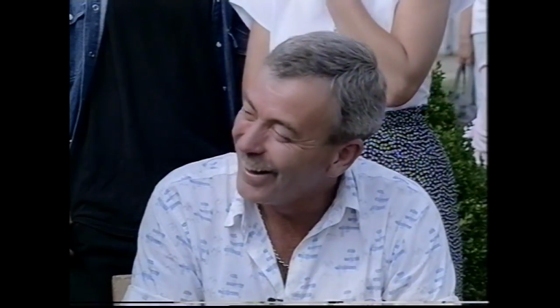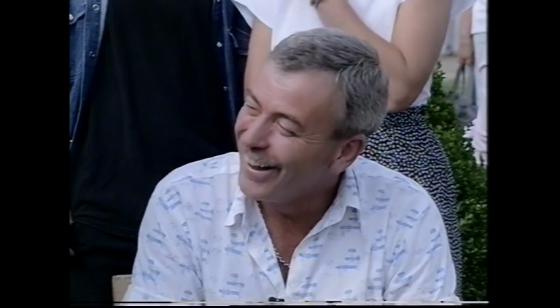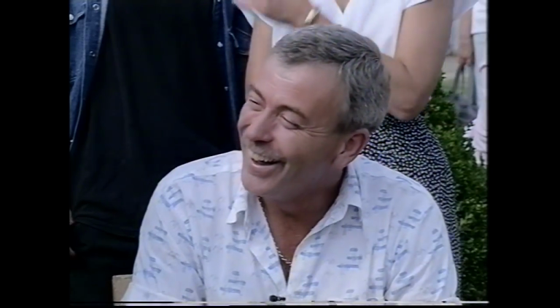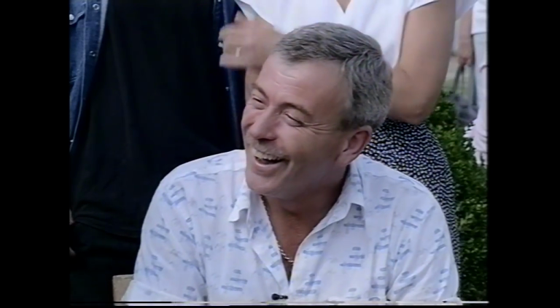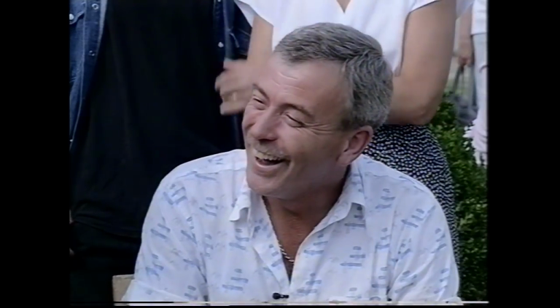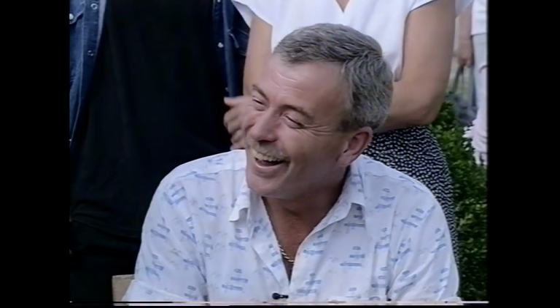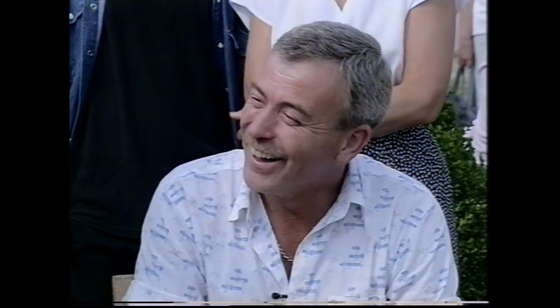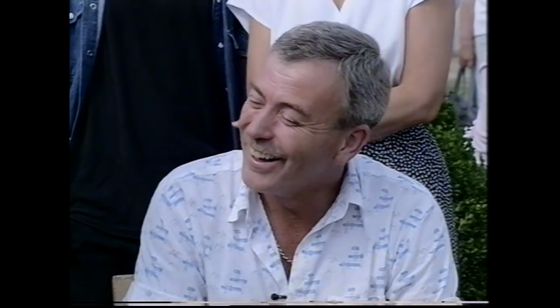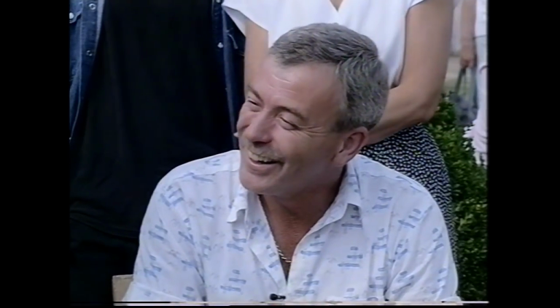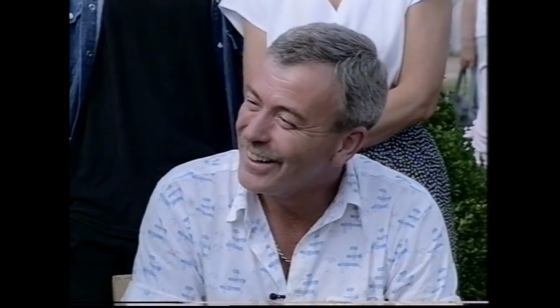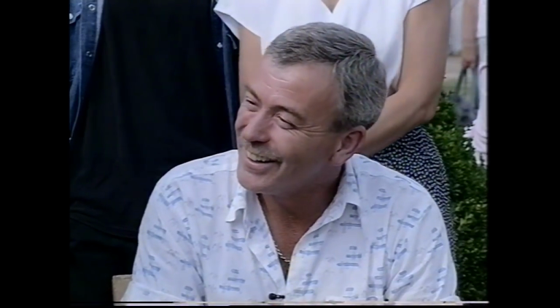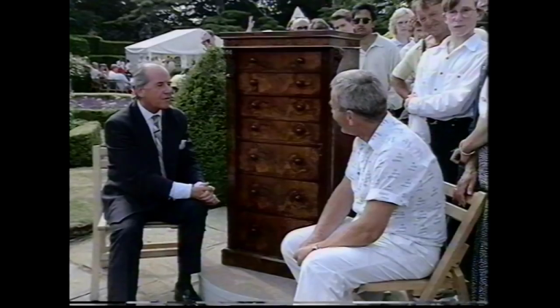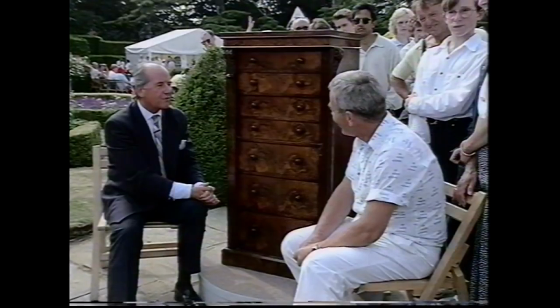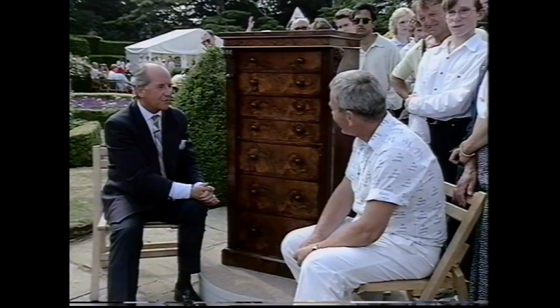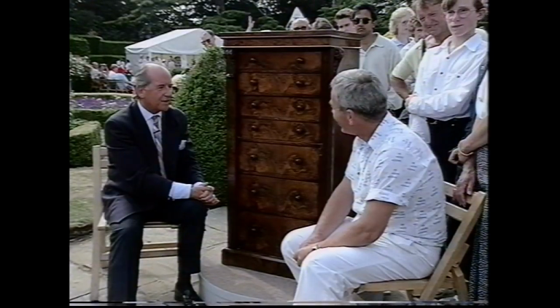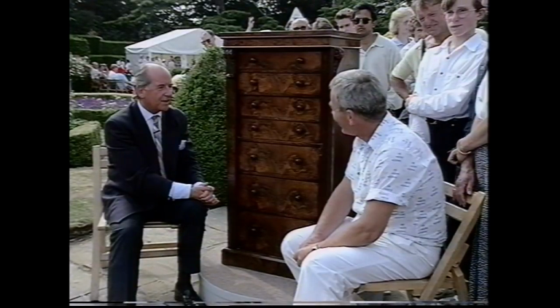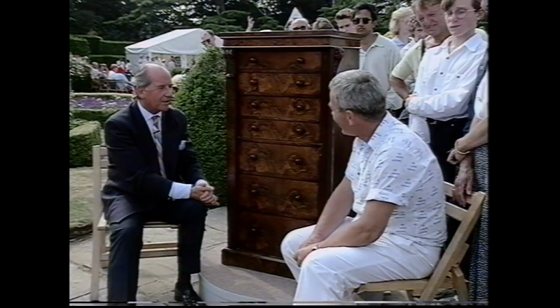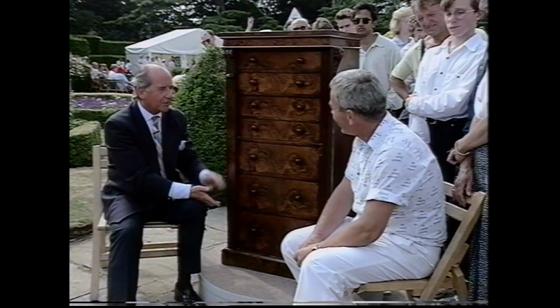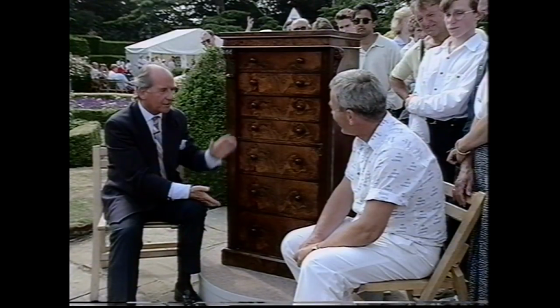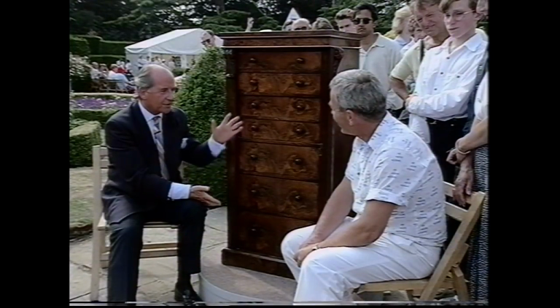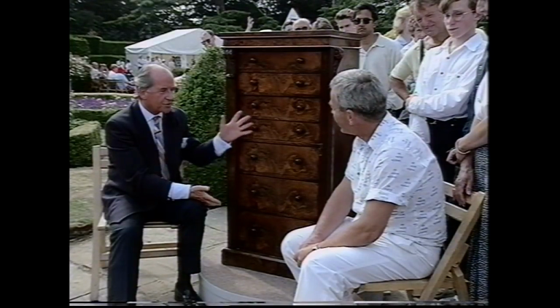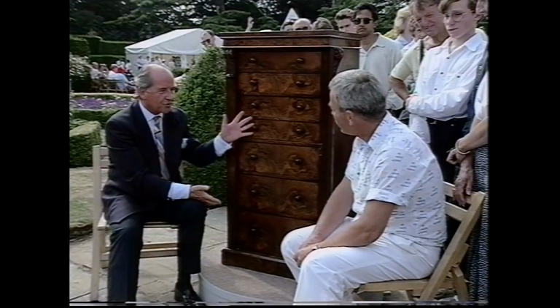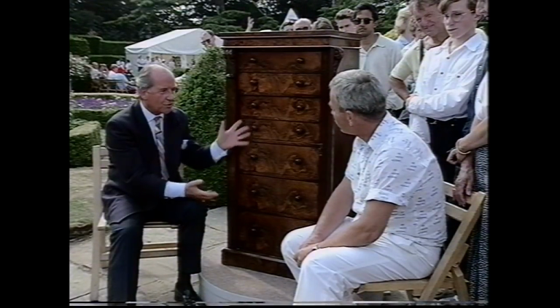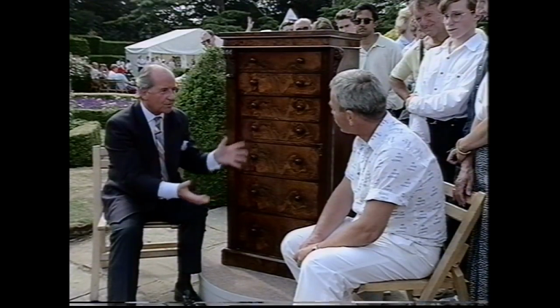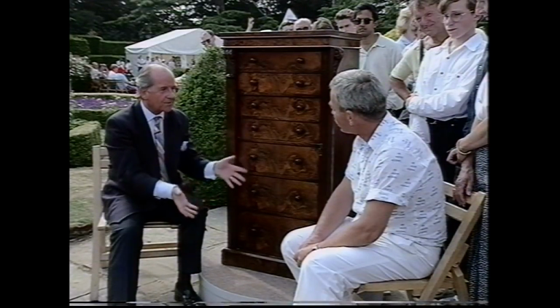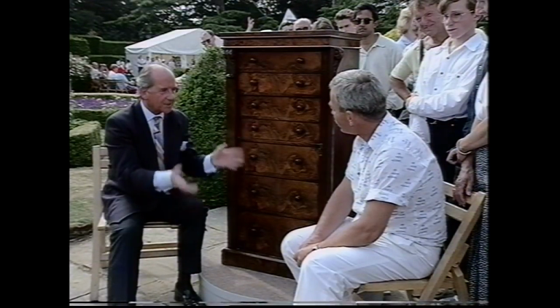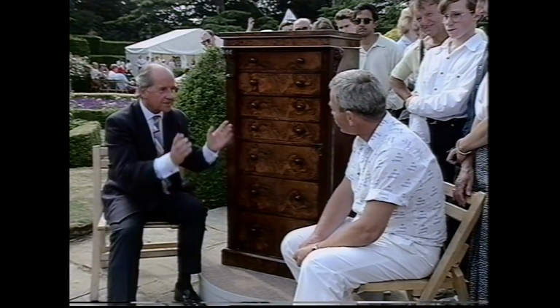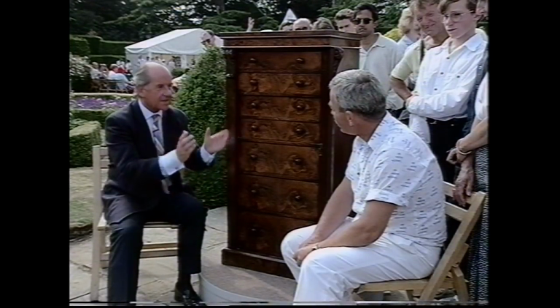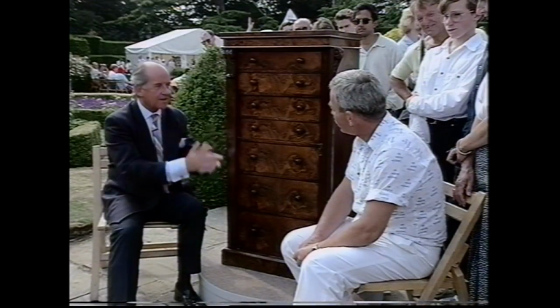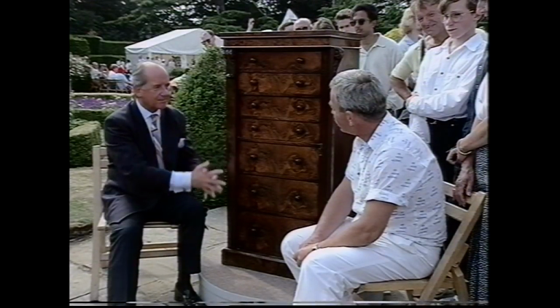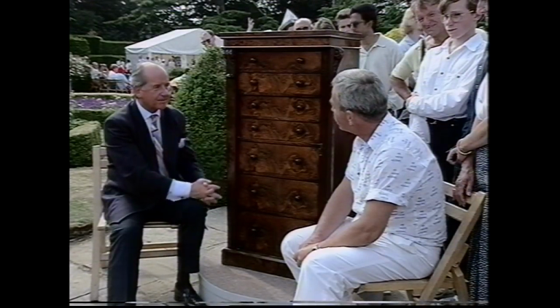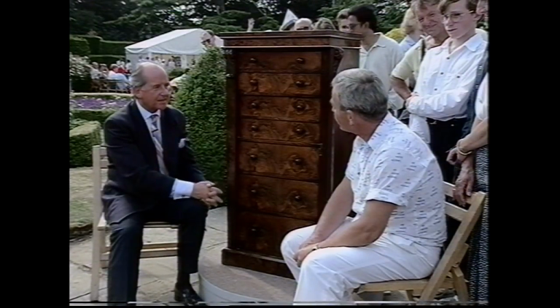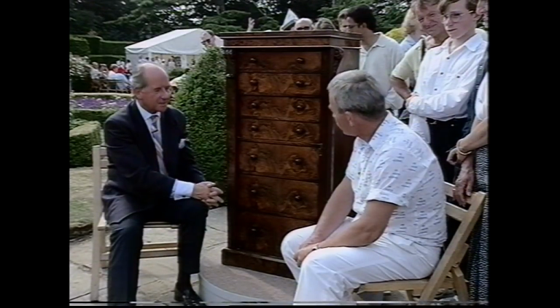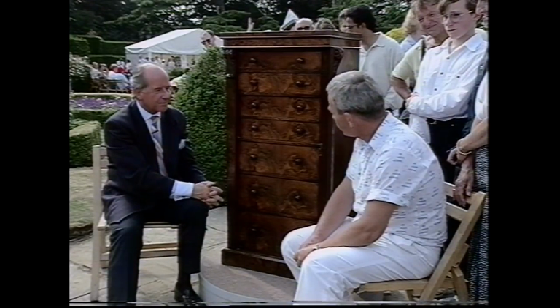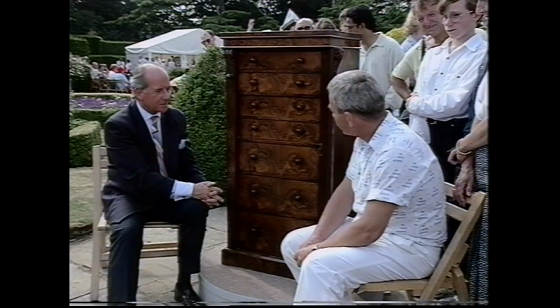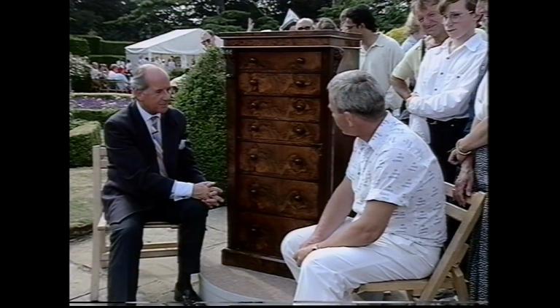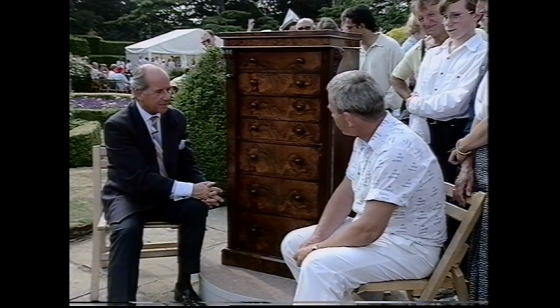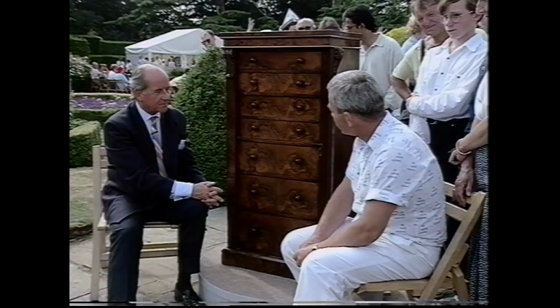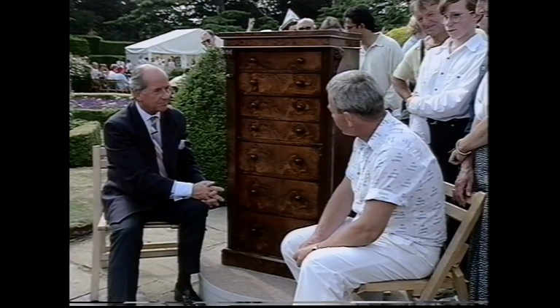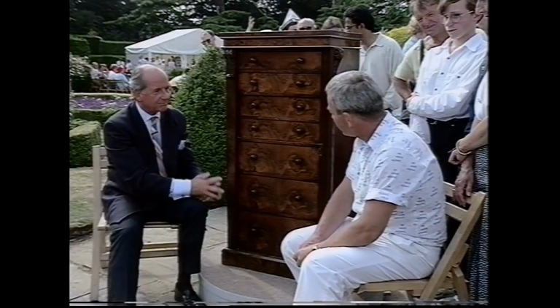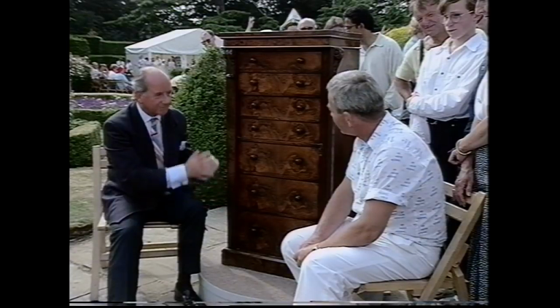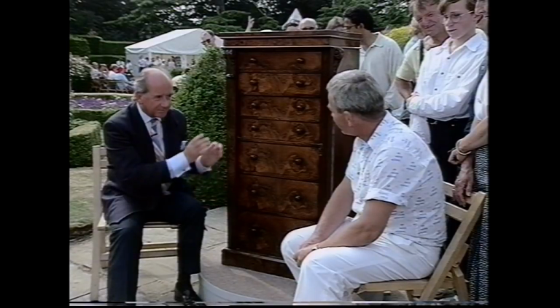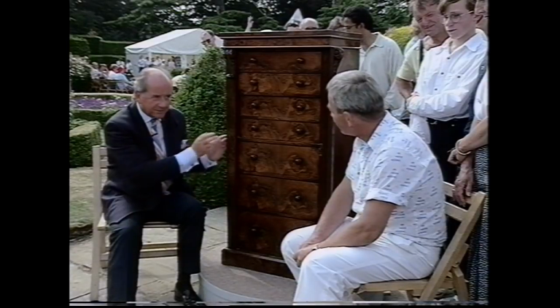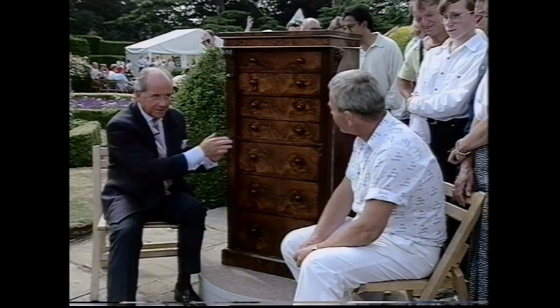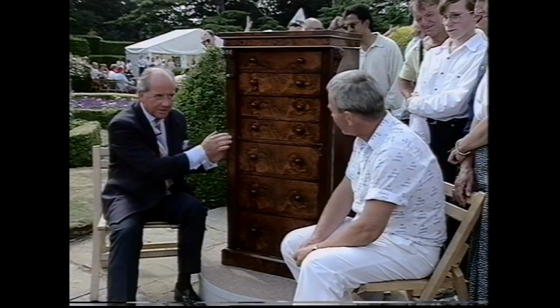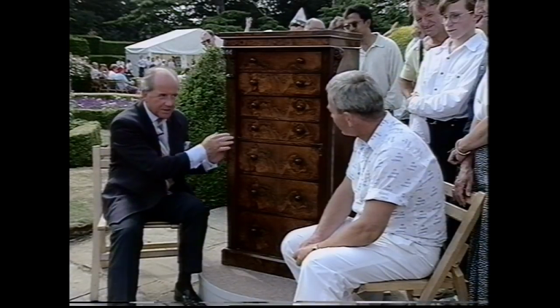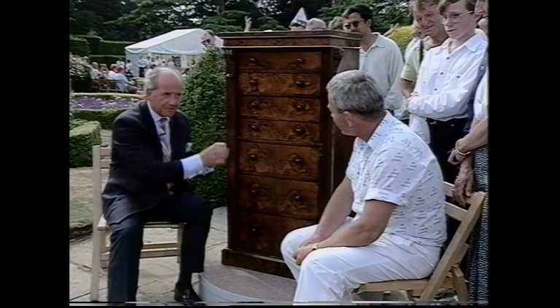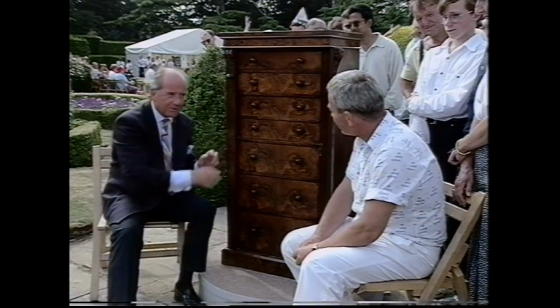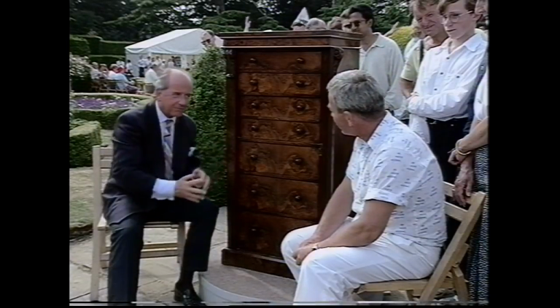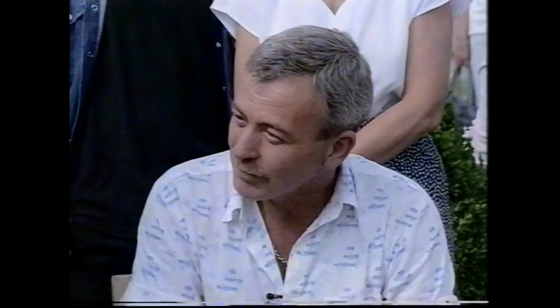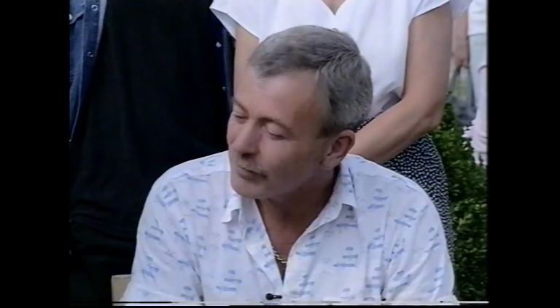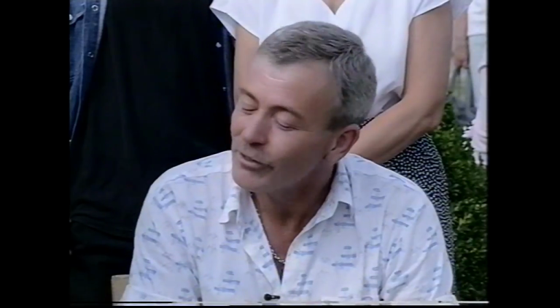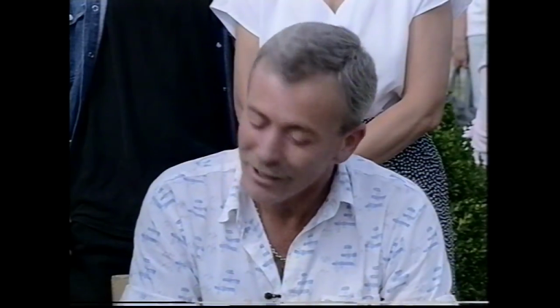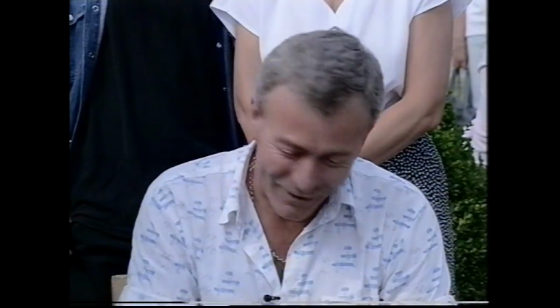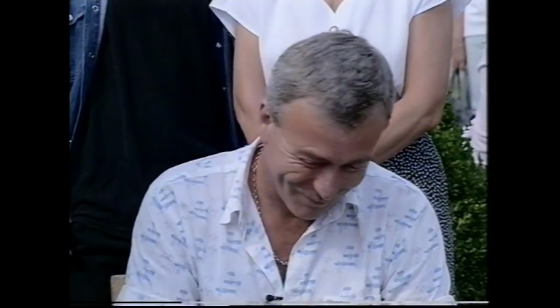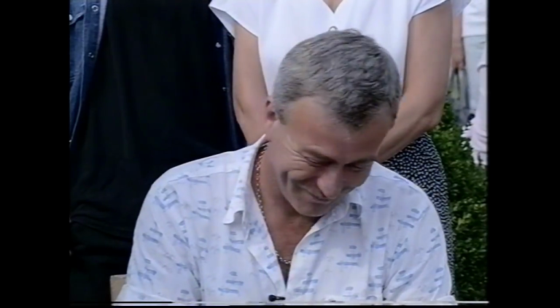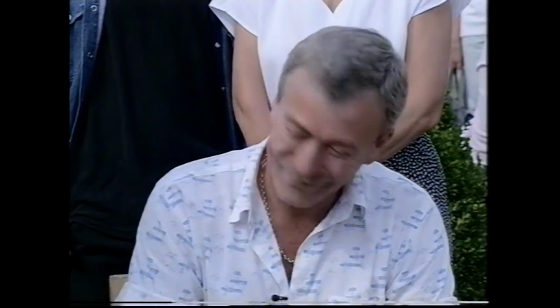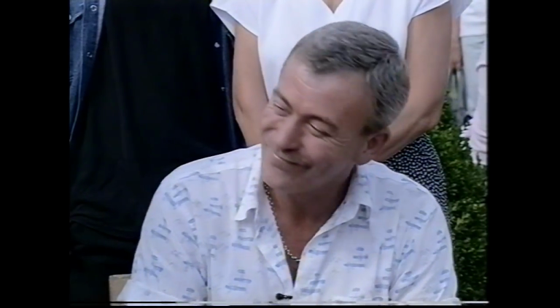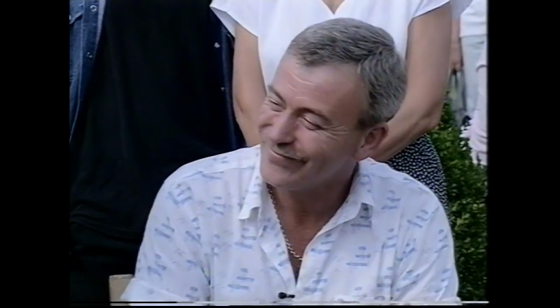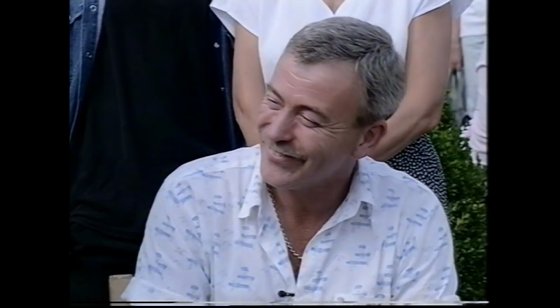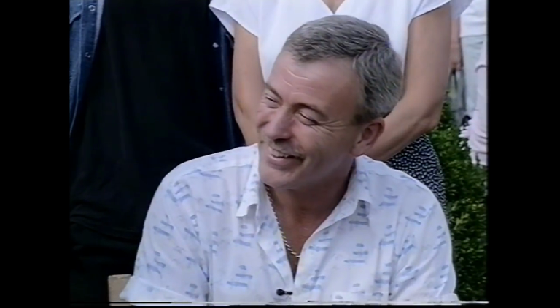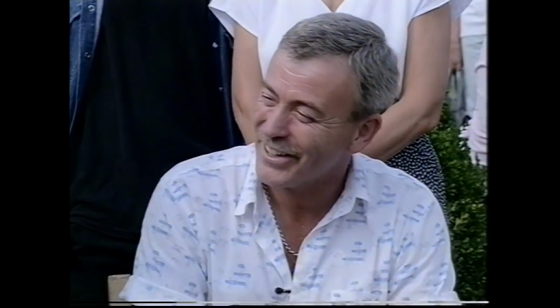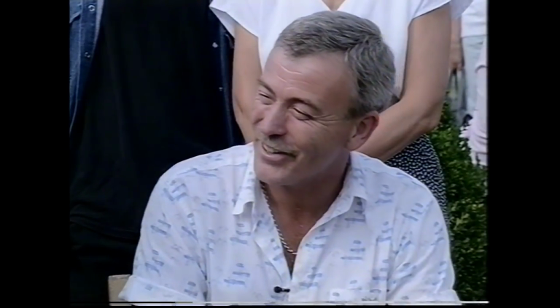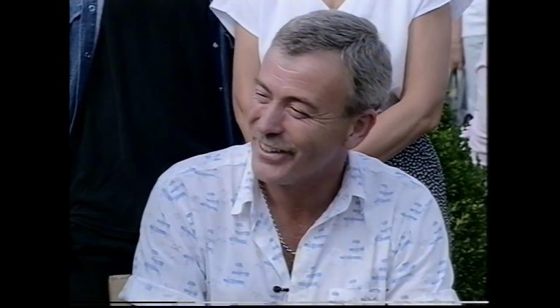The ordinary ones make about £1,200 to £1,500. The secretaire drawer, as I say, makes it a bit special. Jolly nice one. Well done. Thank you.